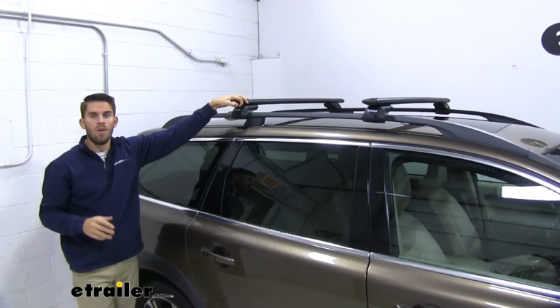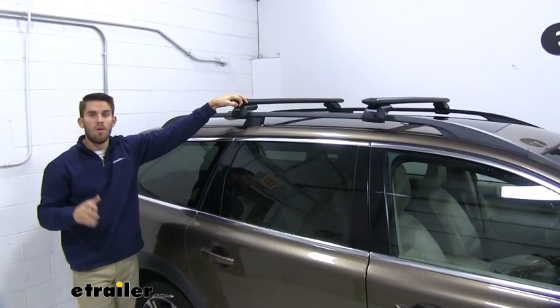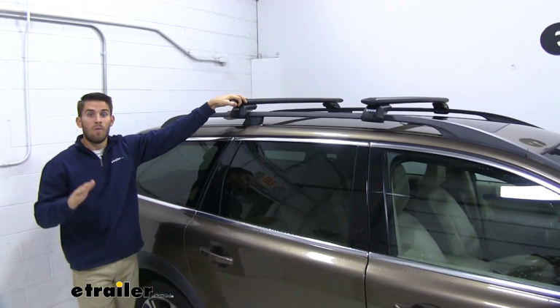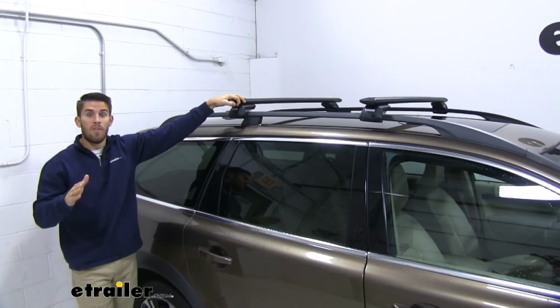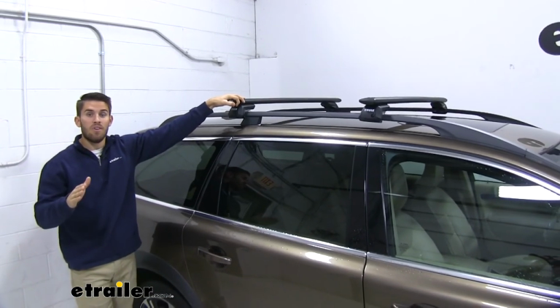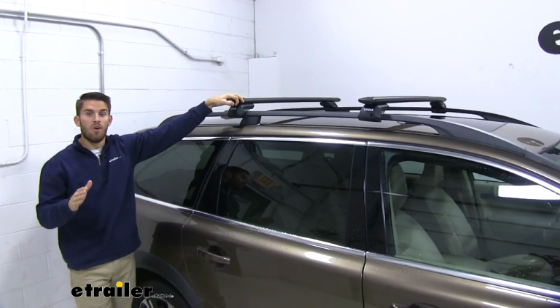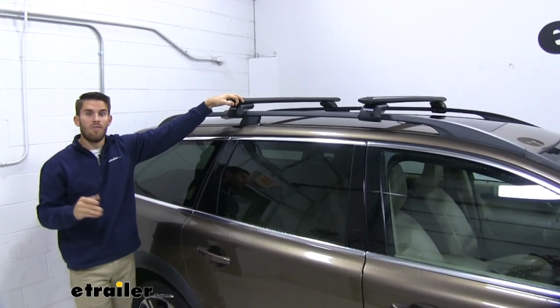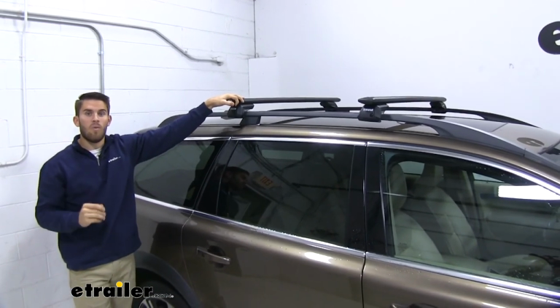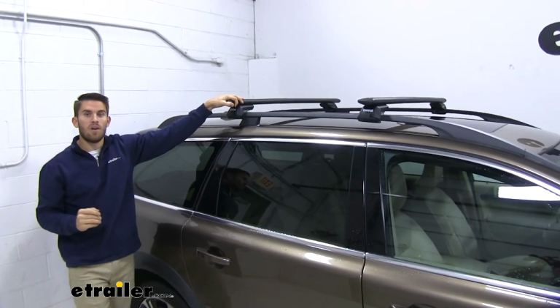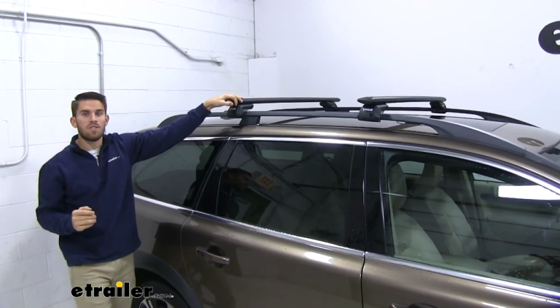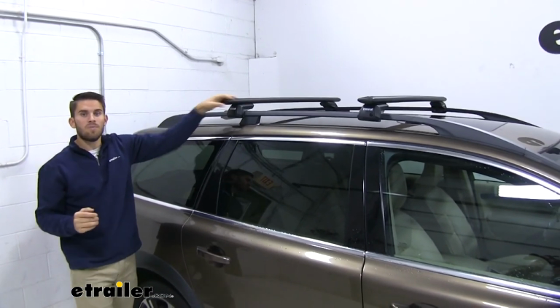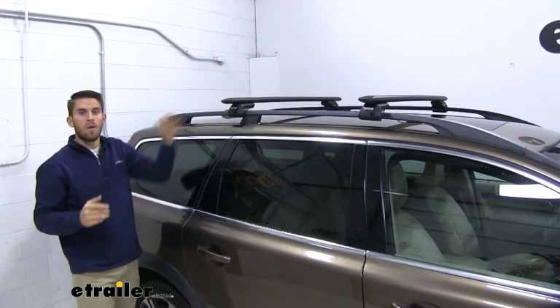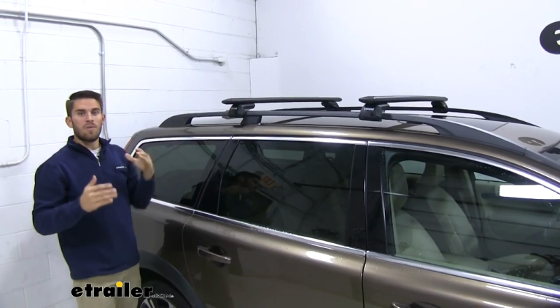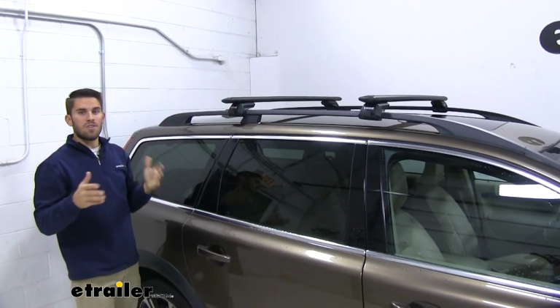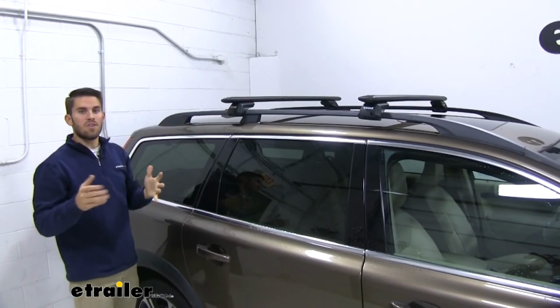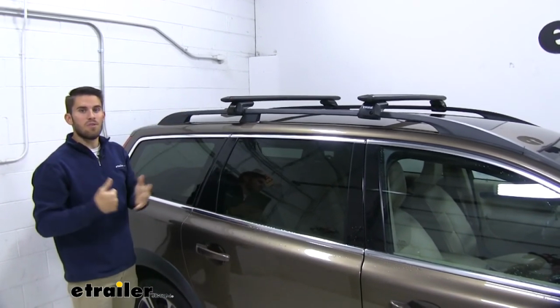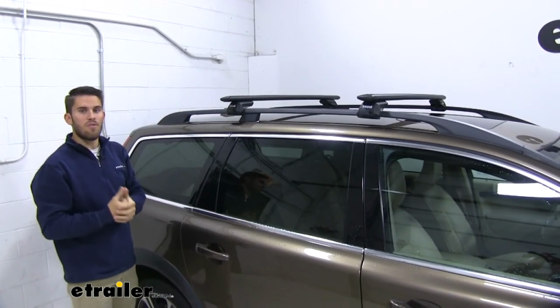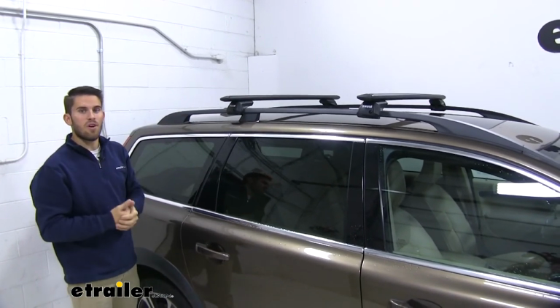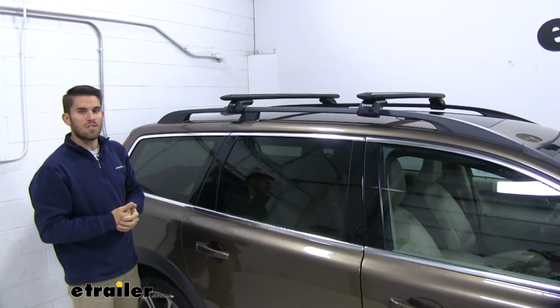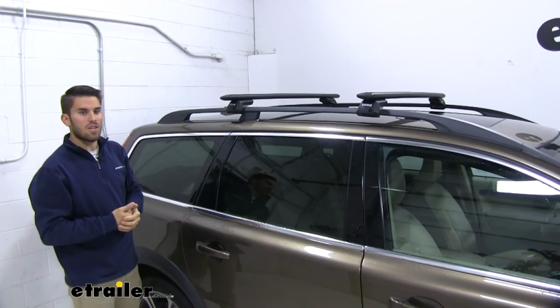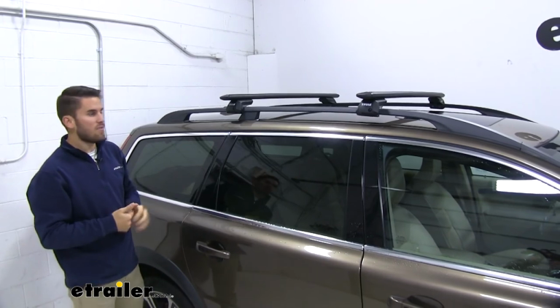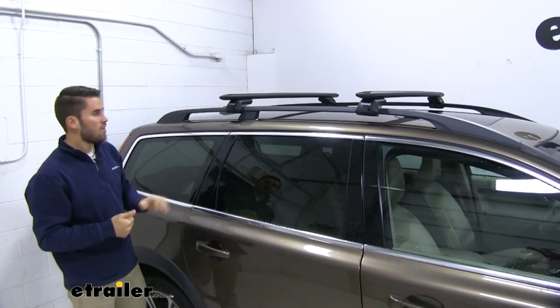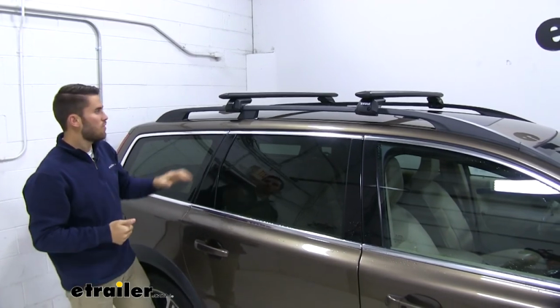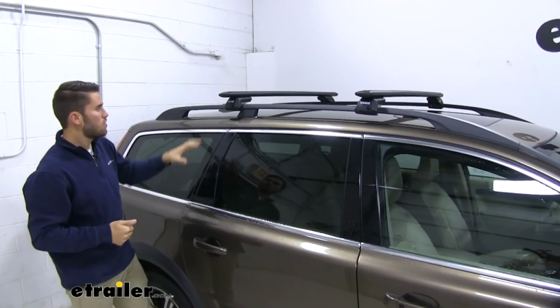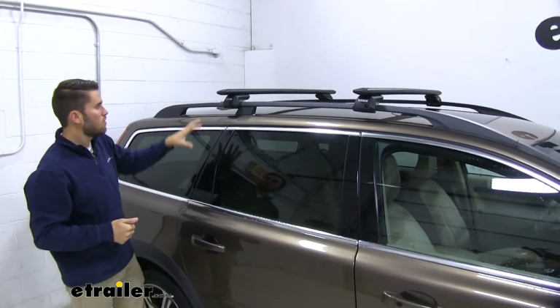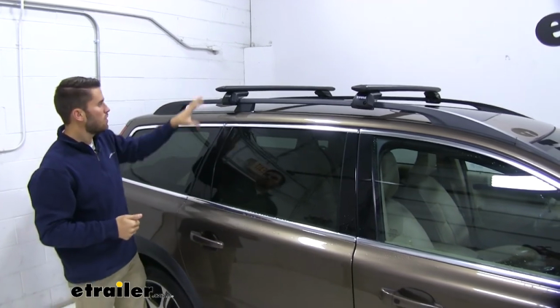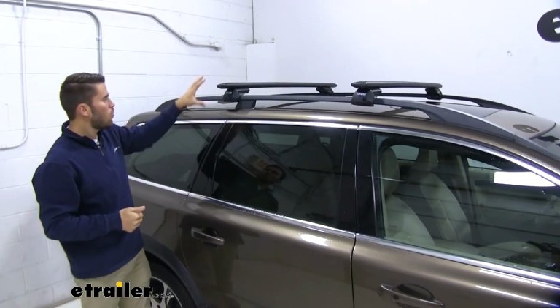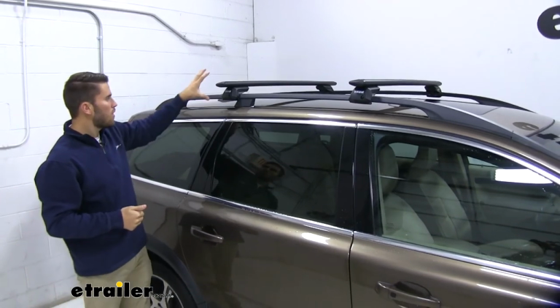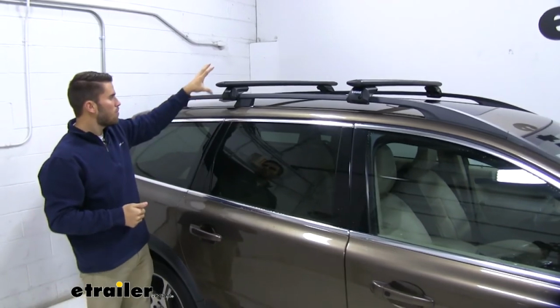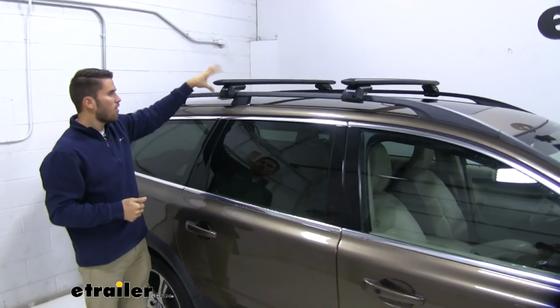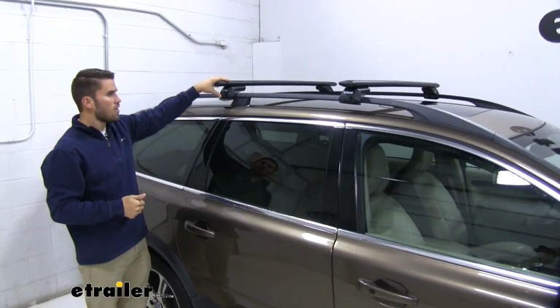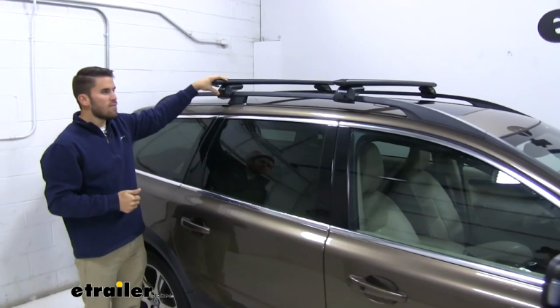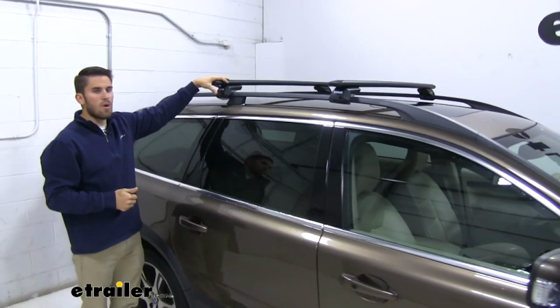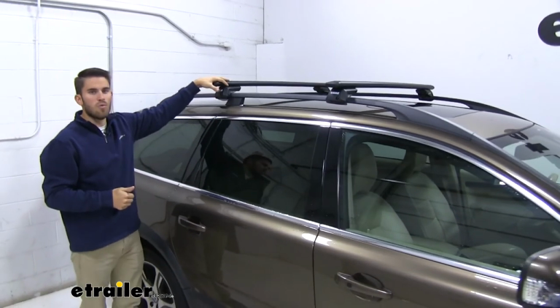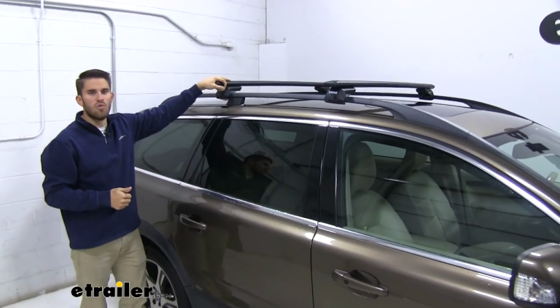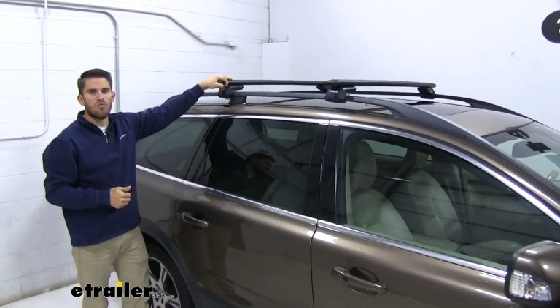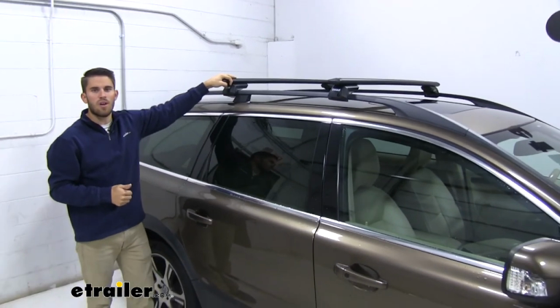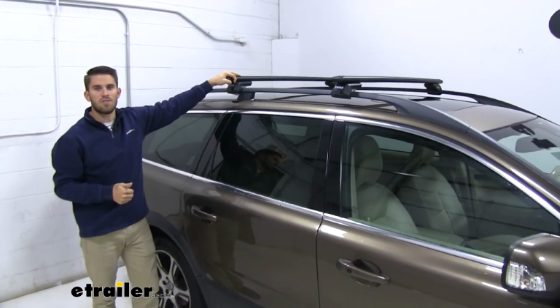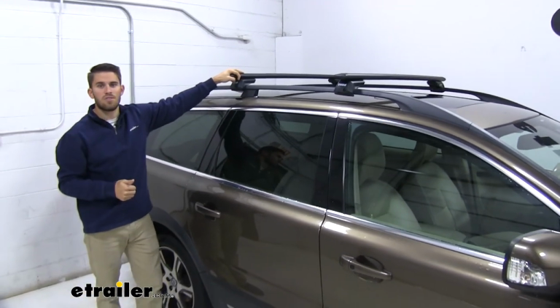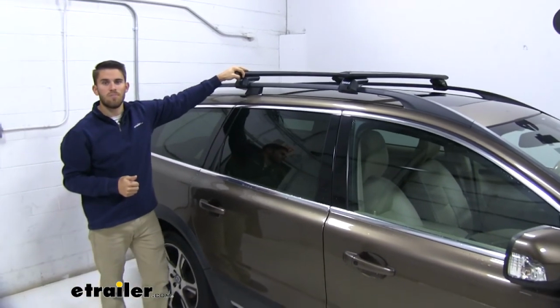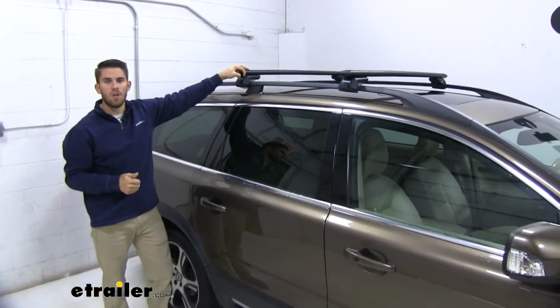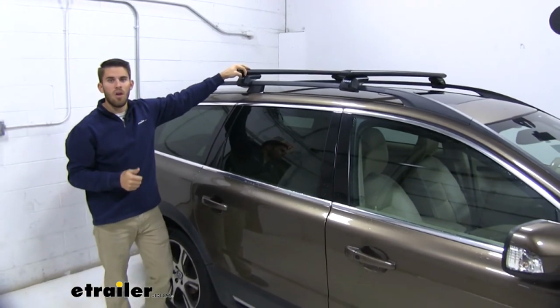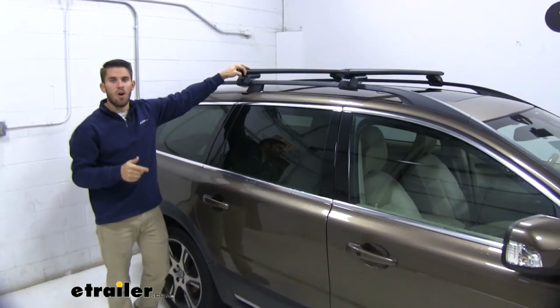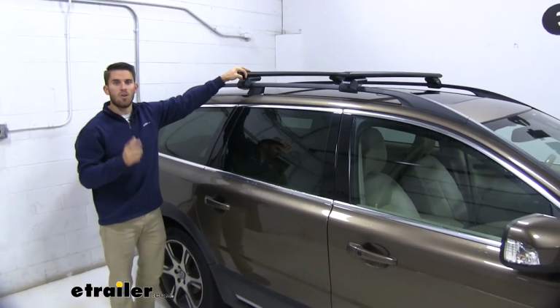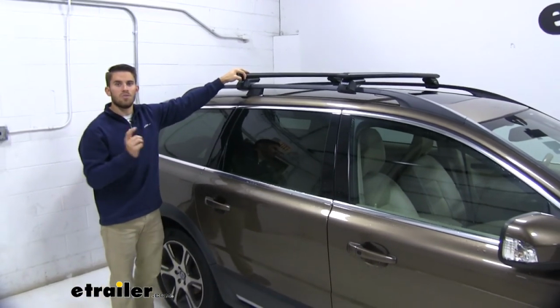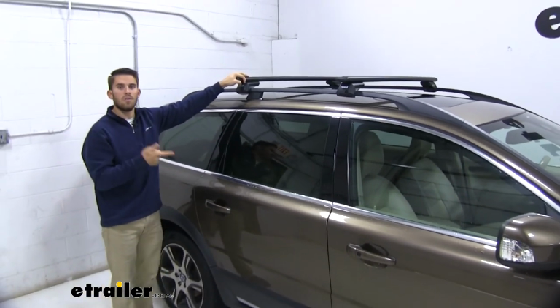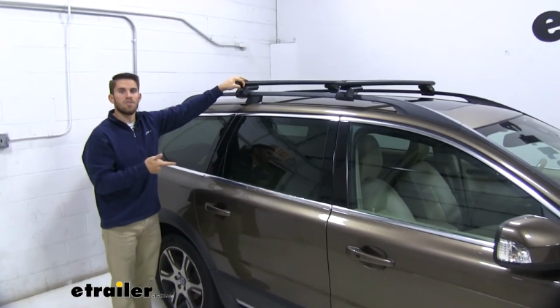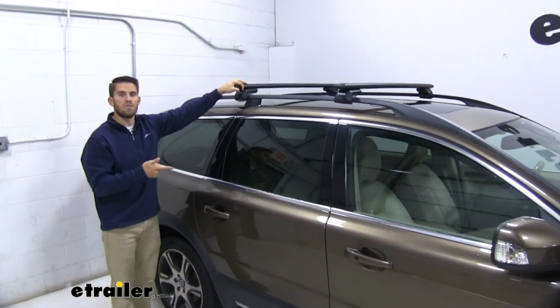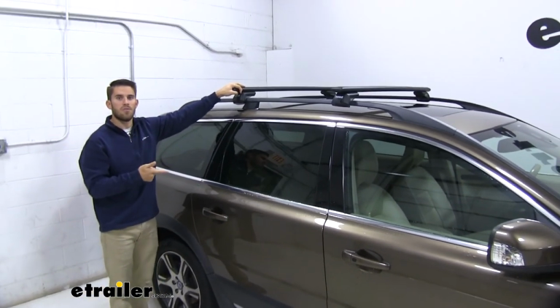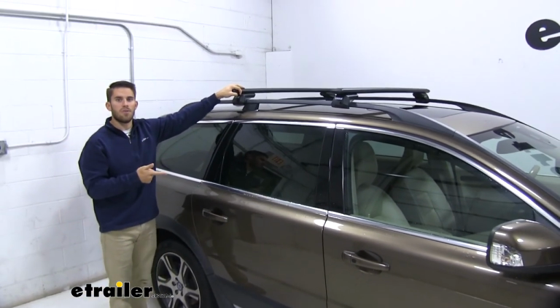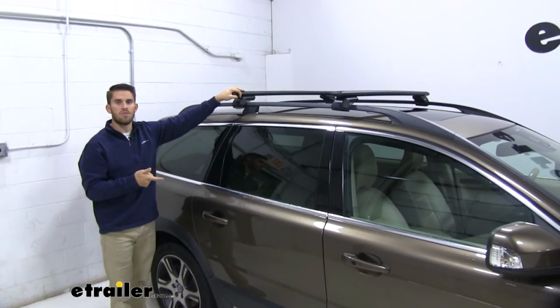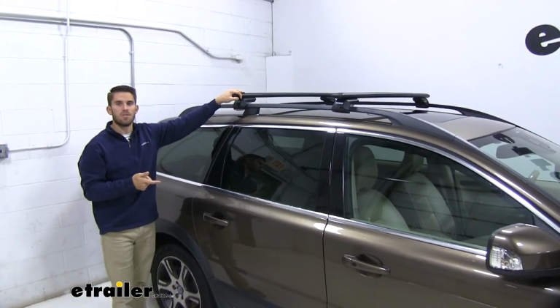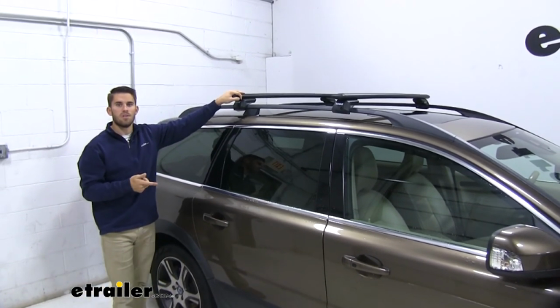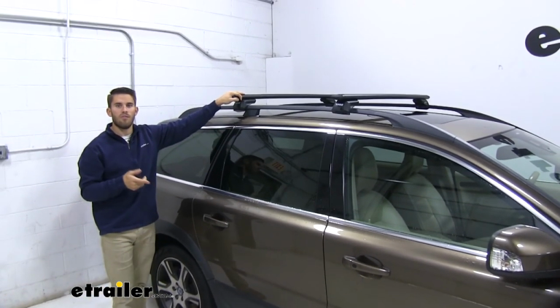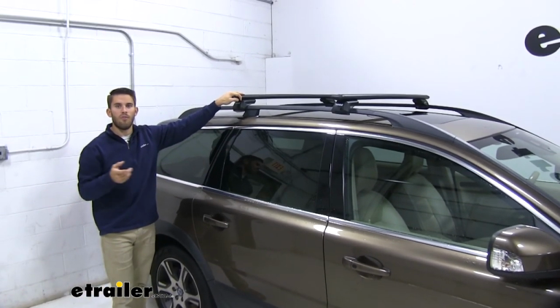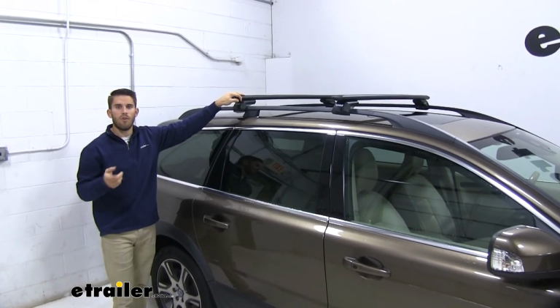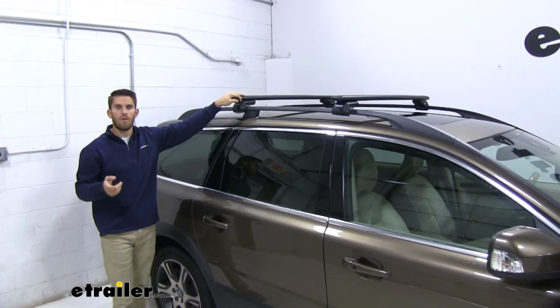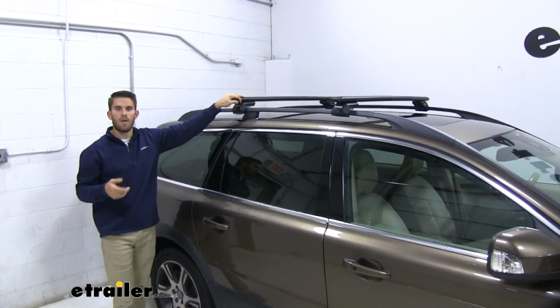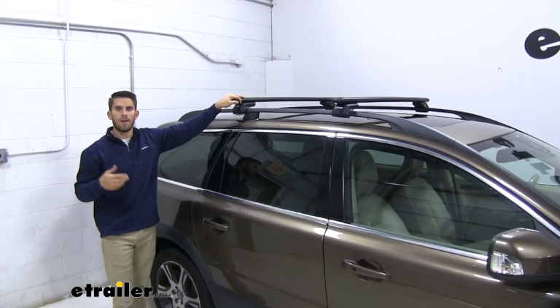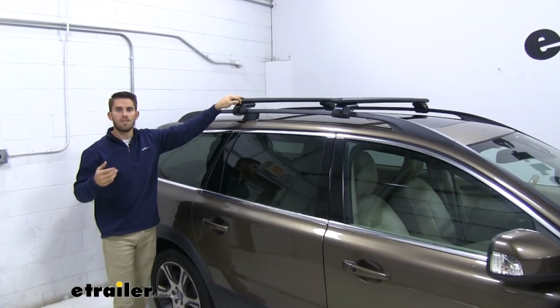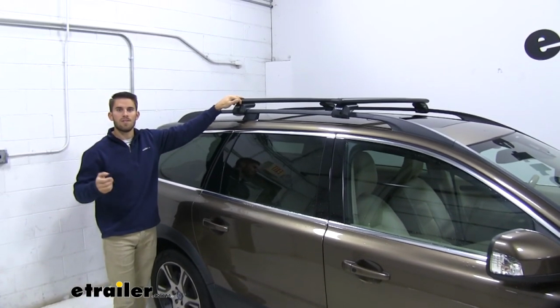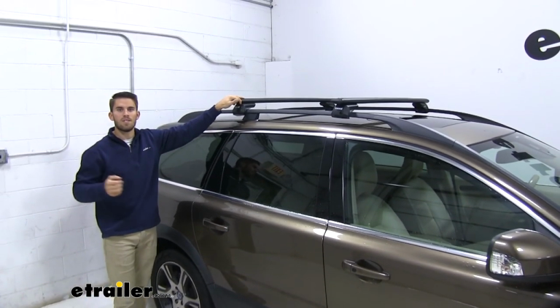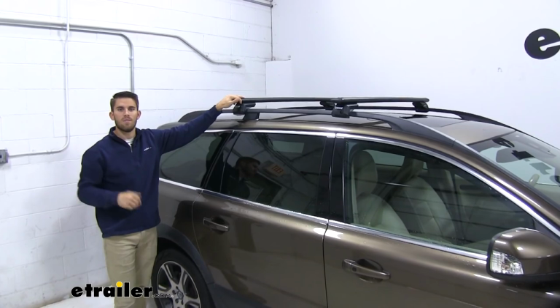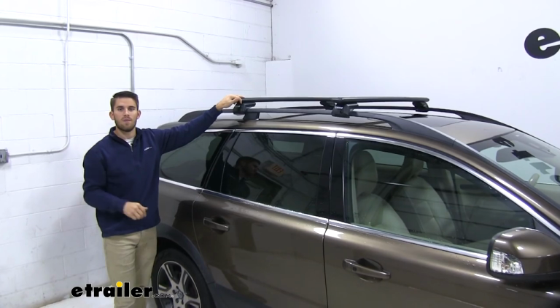Thank you all for watching. That's going to do it for our test fit of the Thule Wingbar Evo roof rack system on our 2013 Volvo XC70.